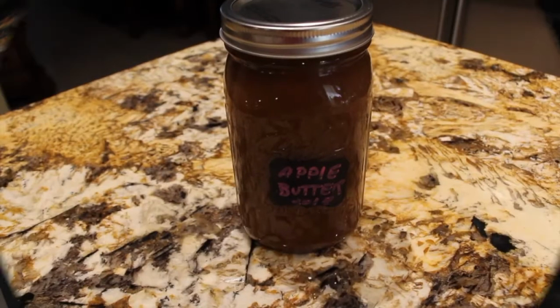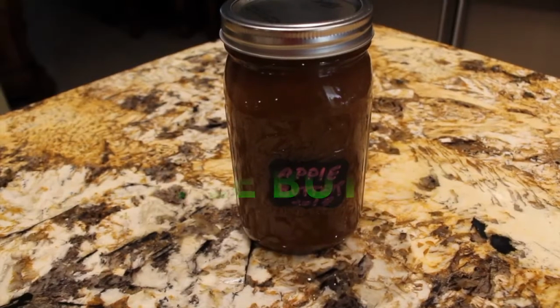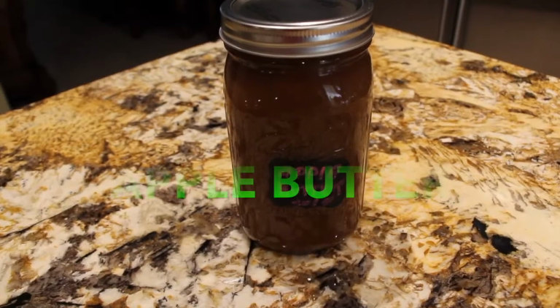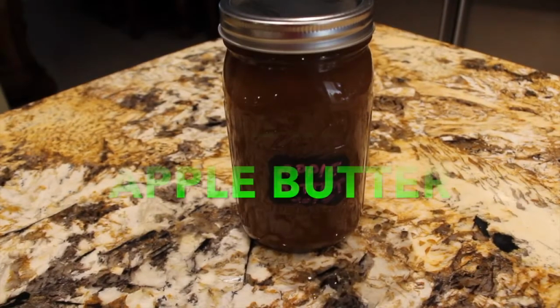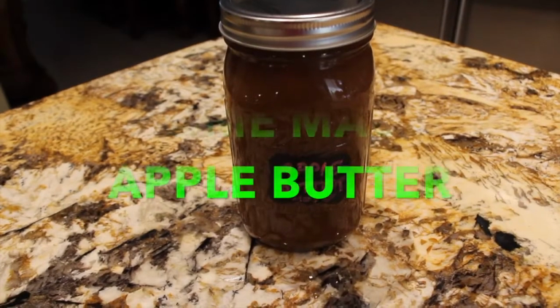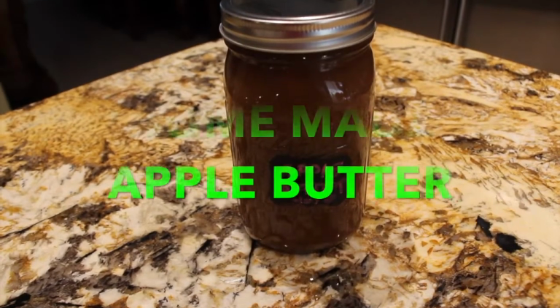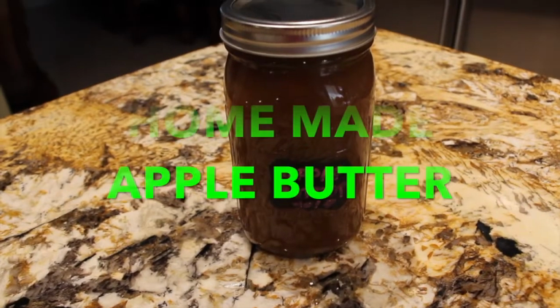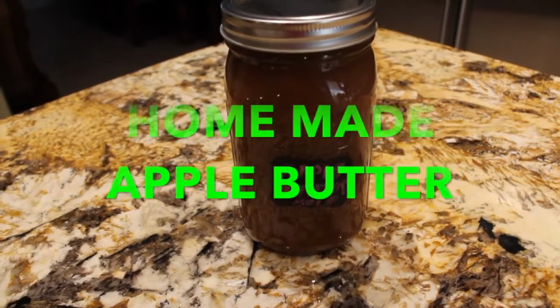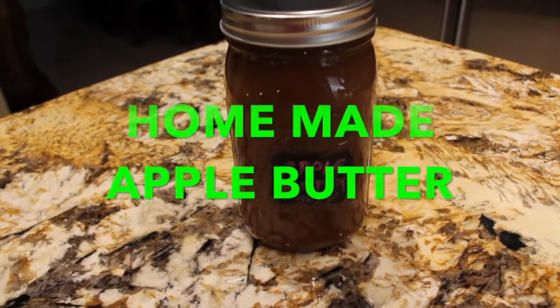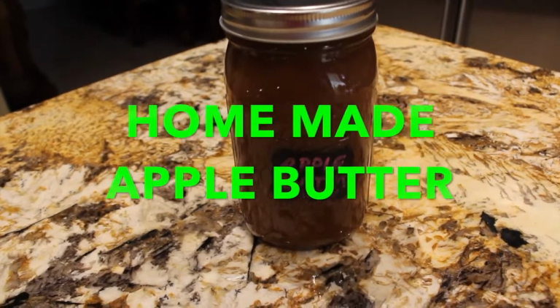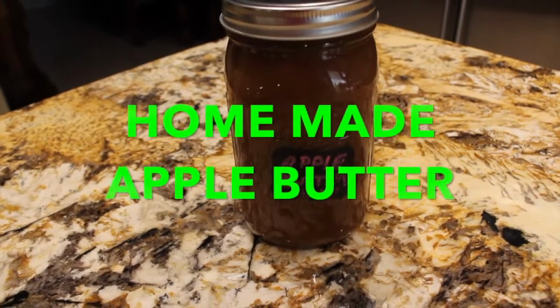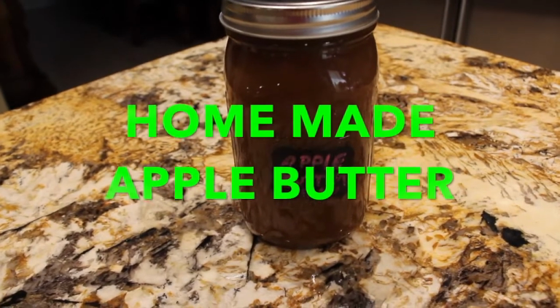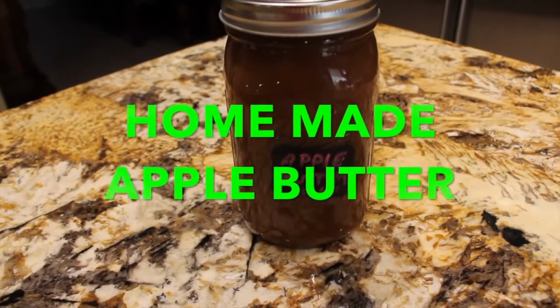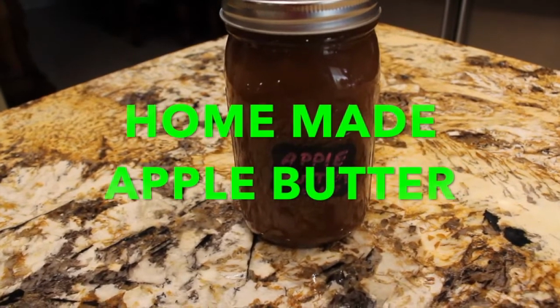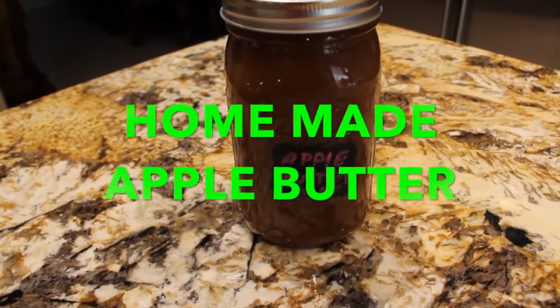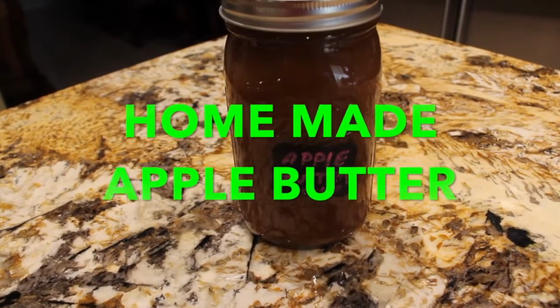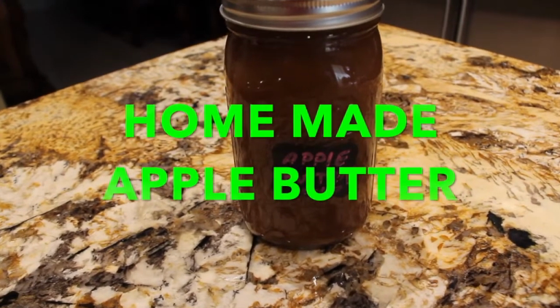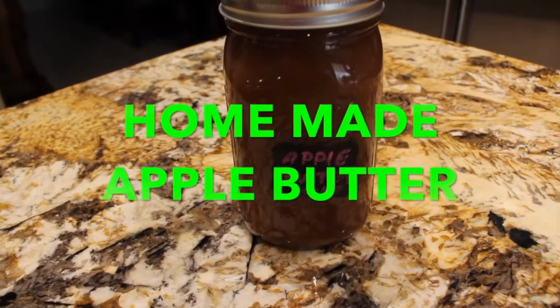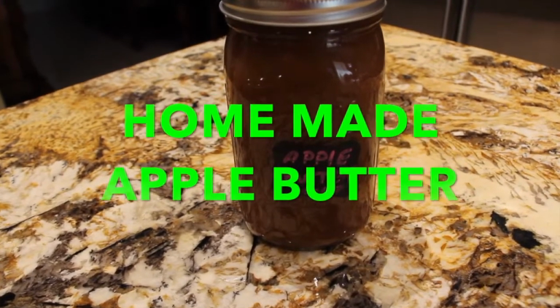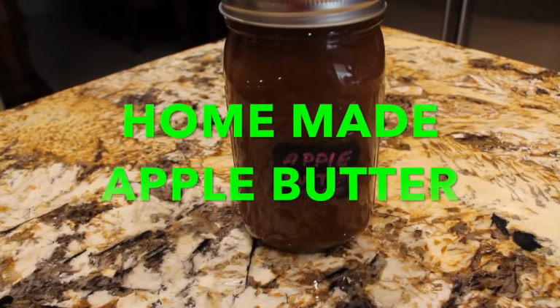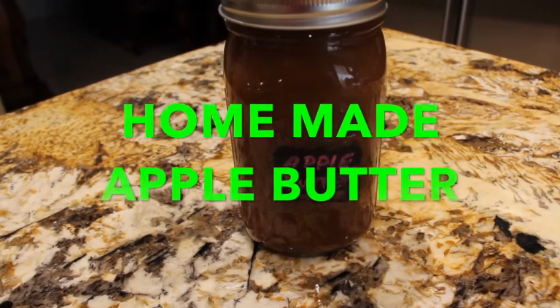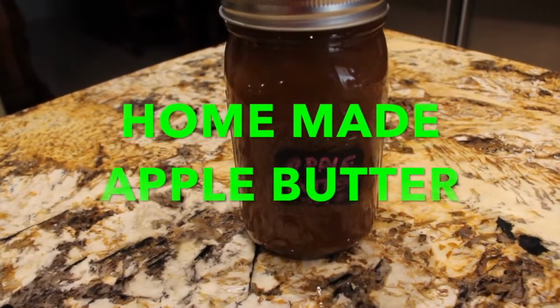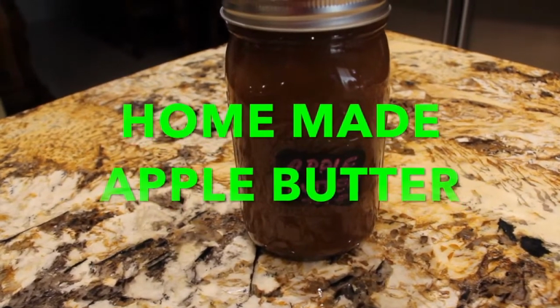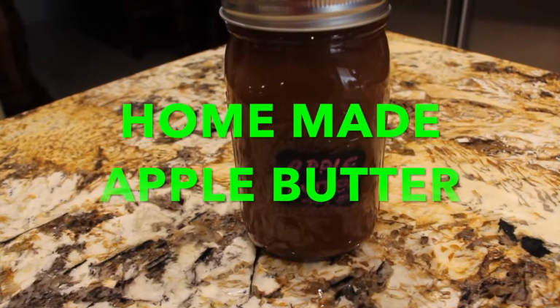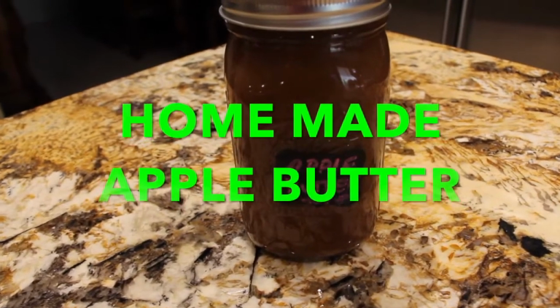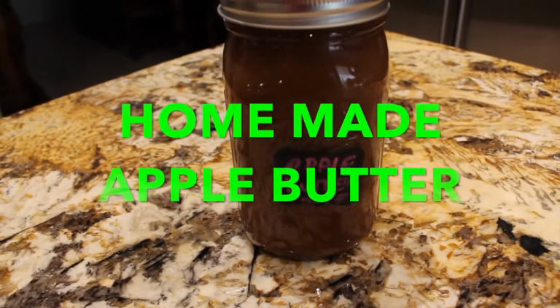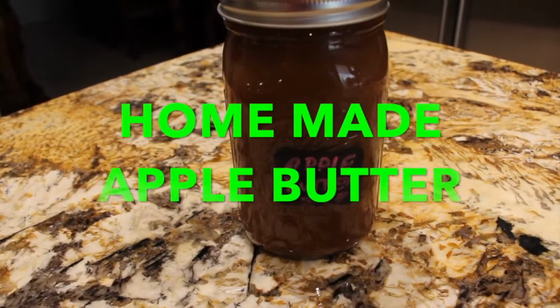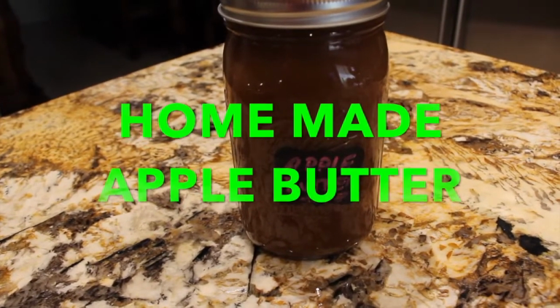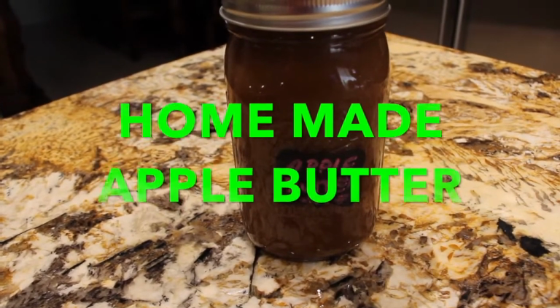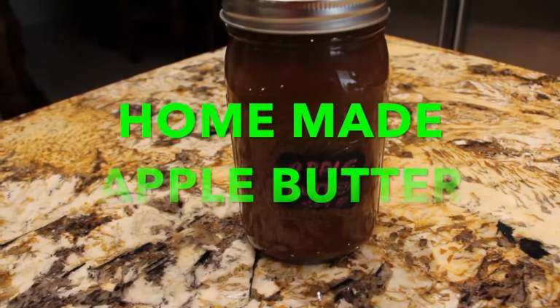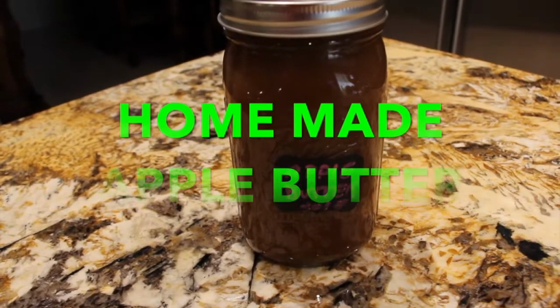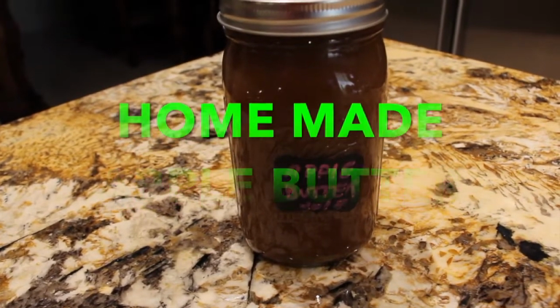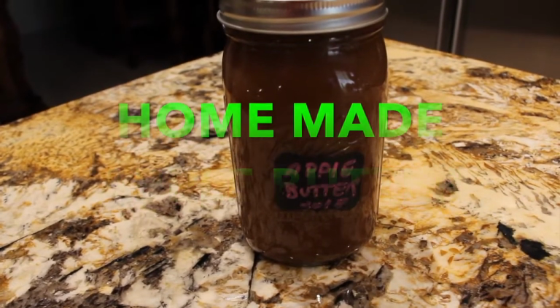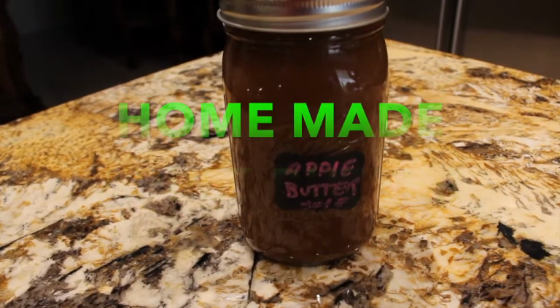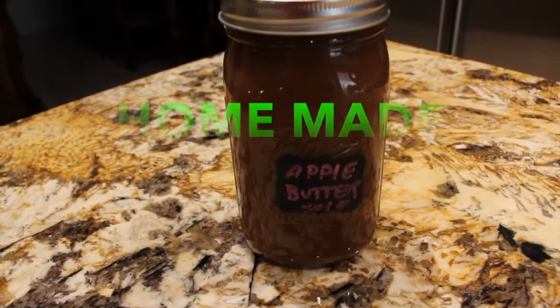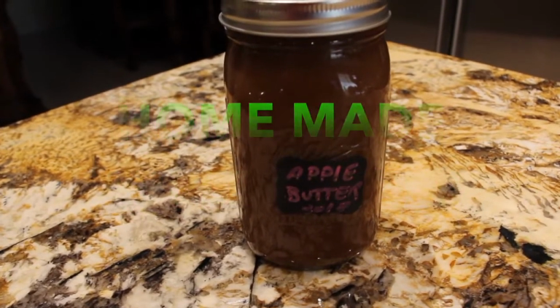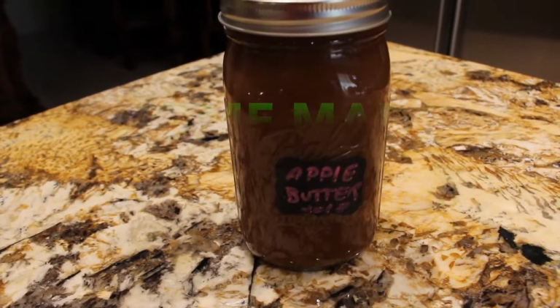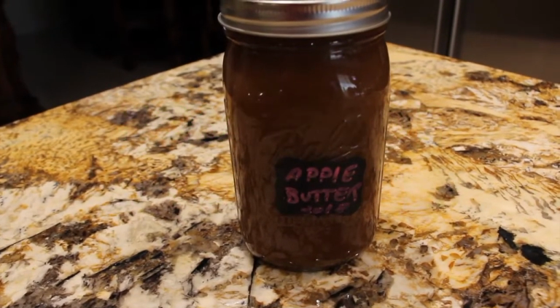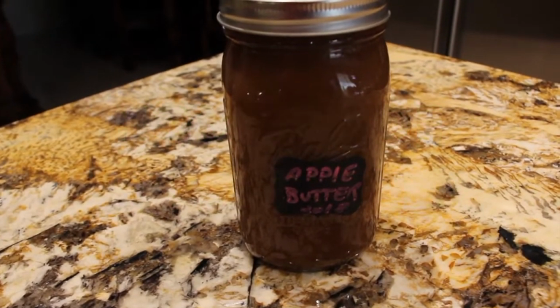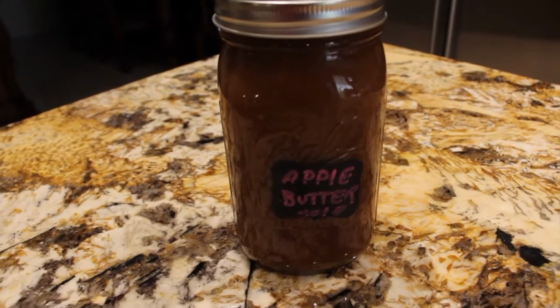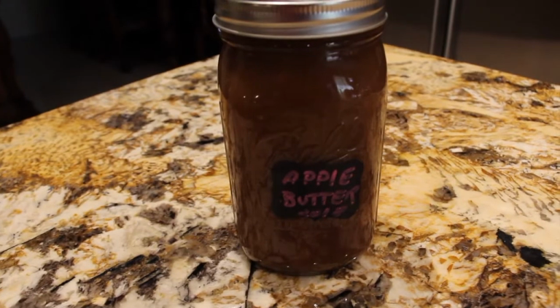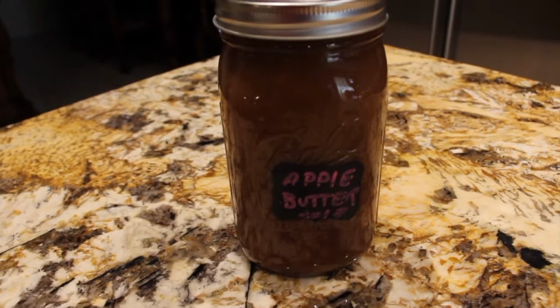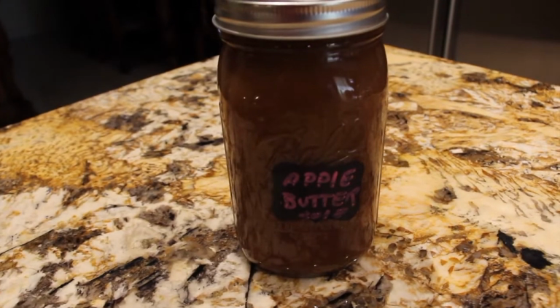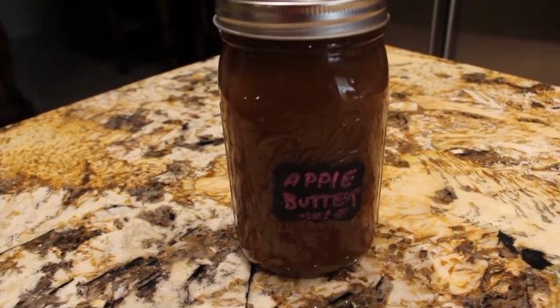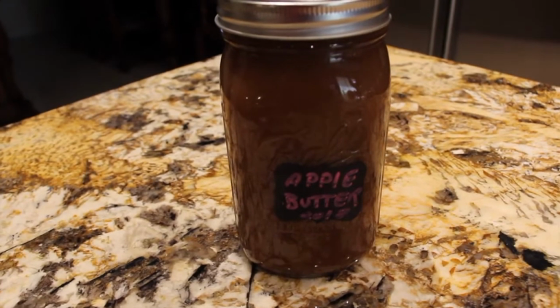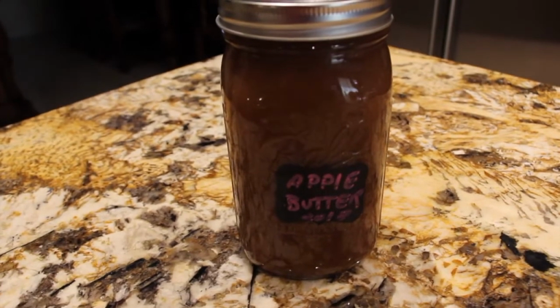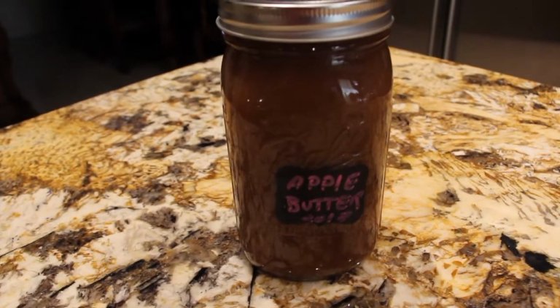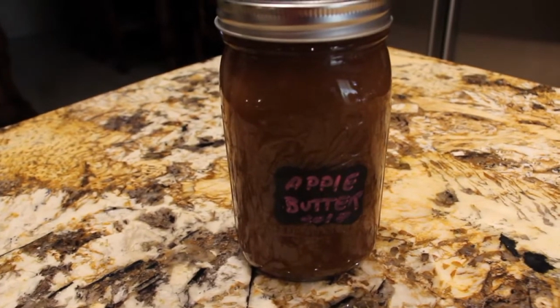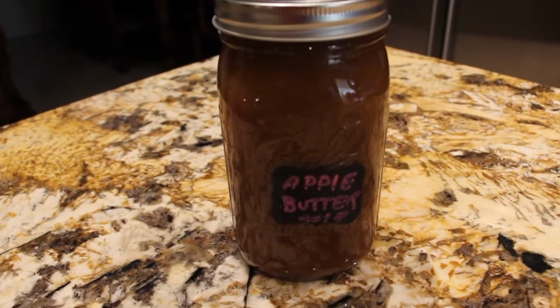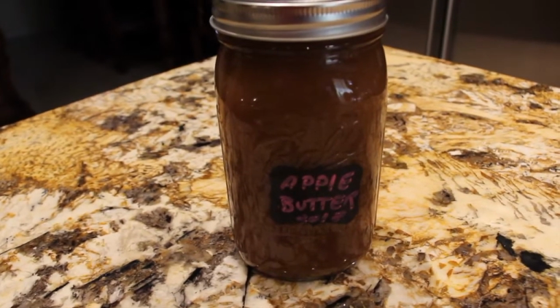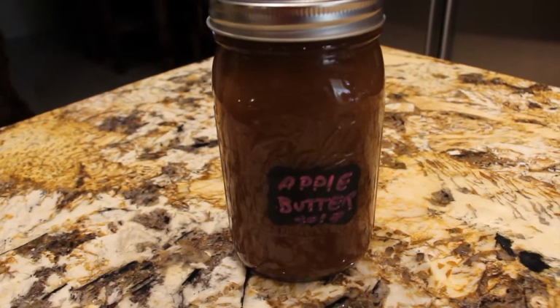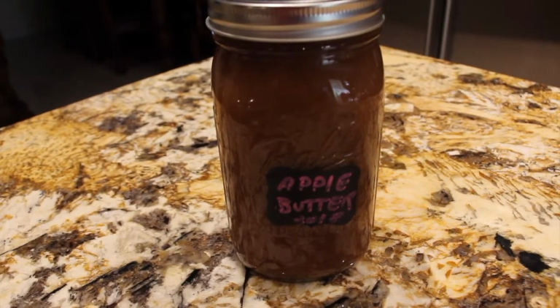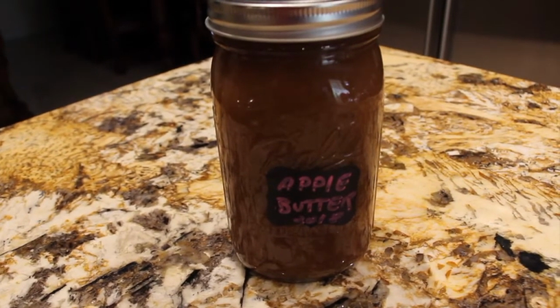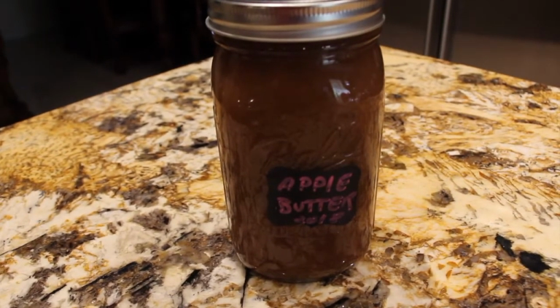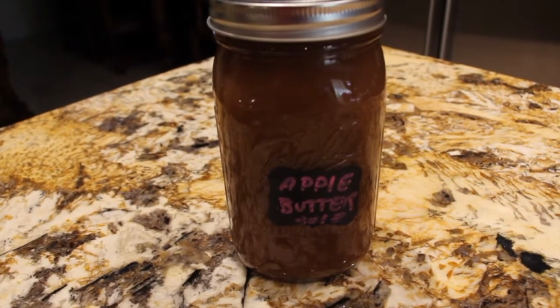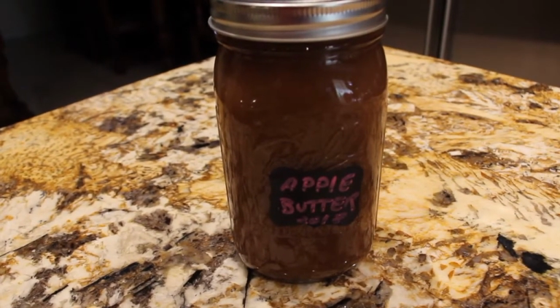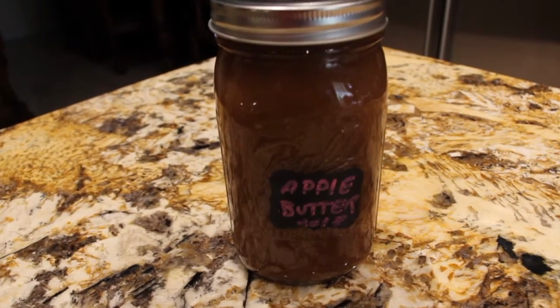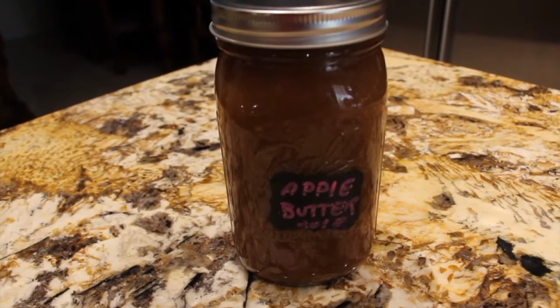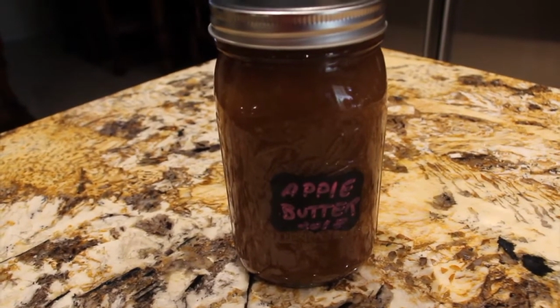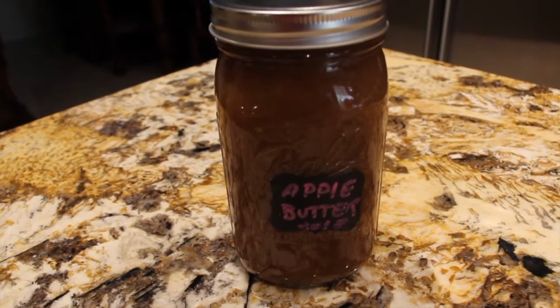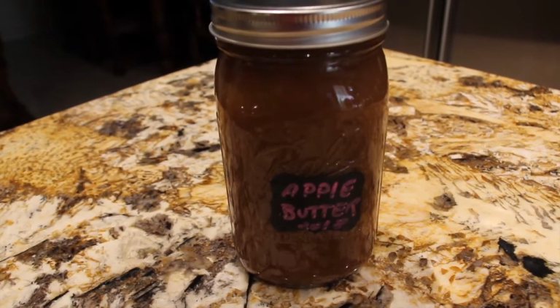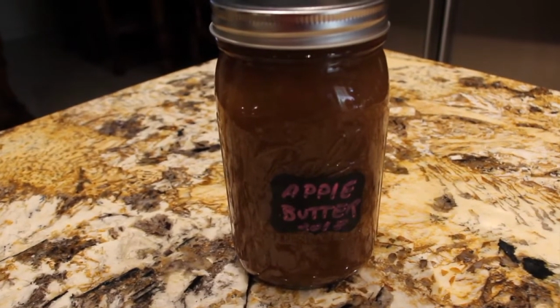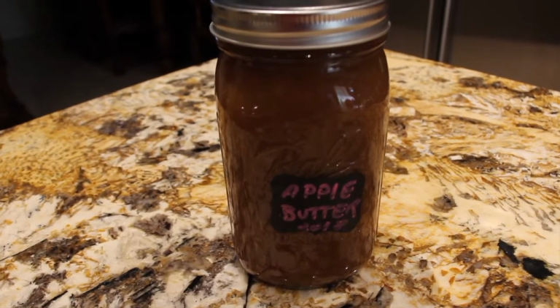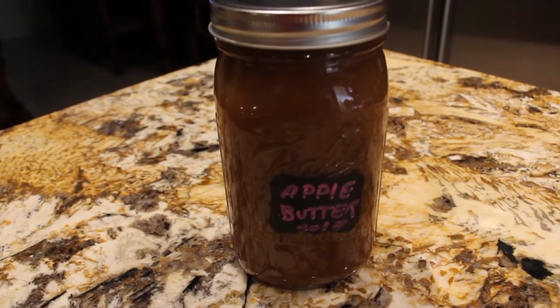Welcome to Cheryl's Home Cooking and today what I'm going to show you is my homemade apple butter. It's really good so let's get started.